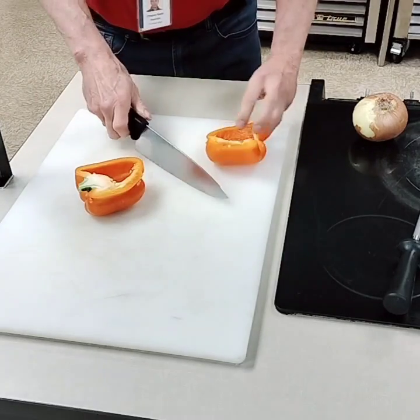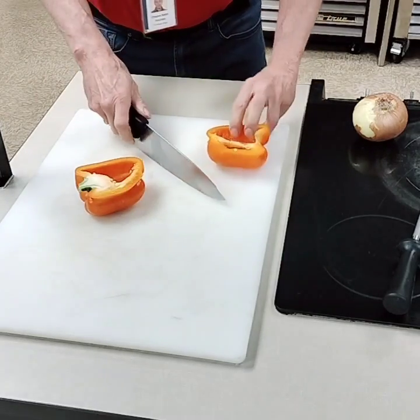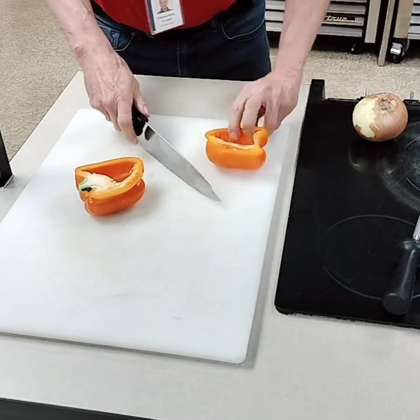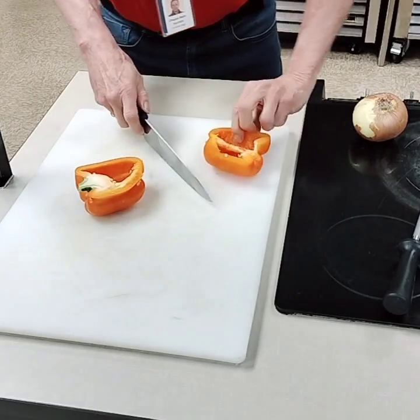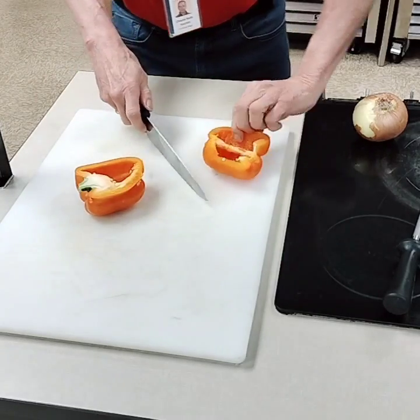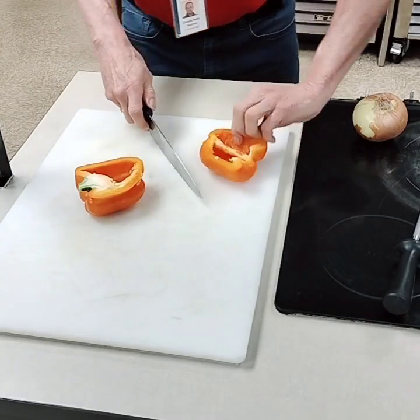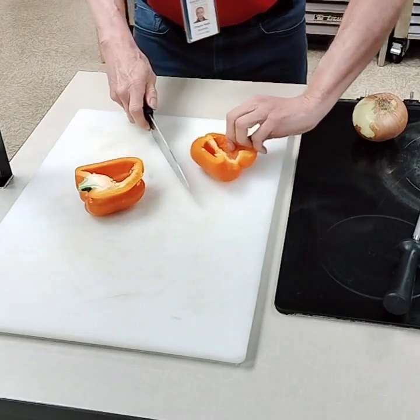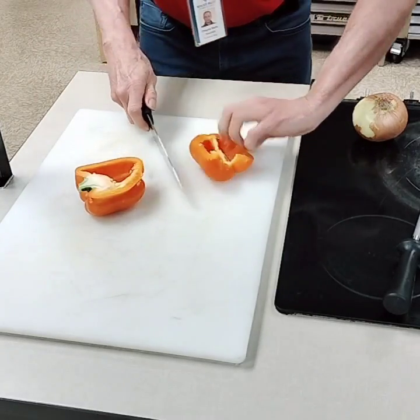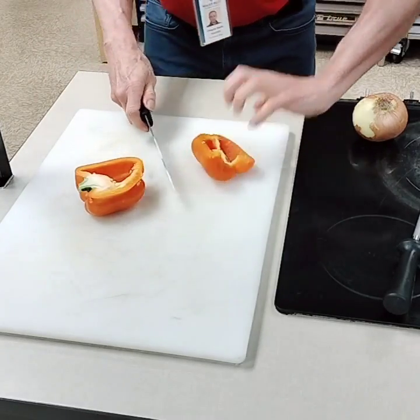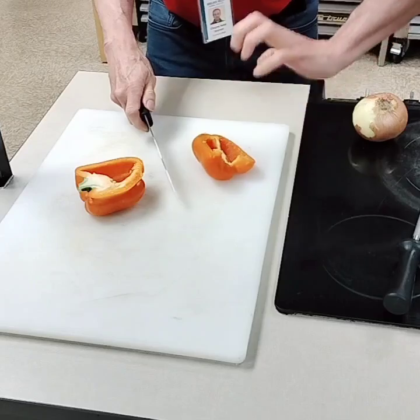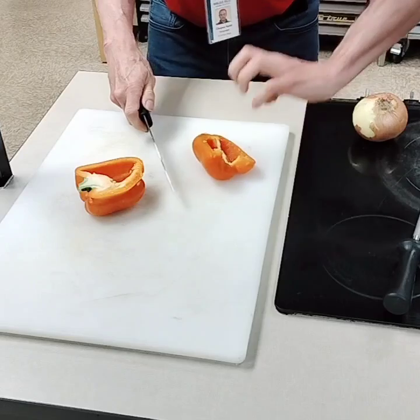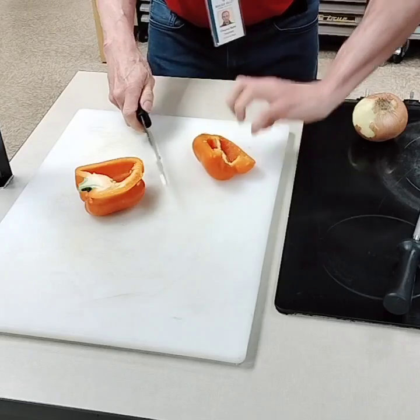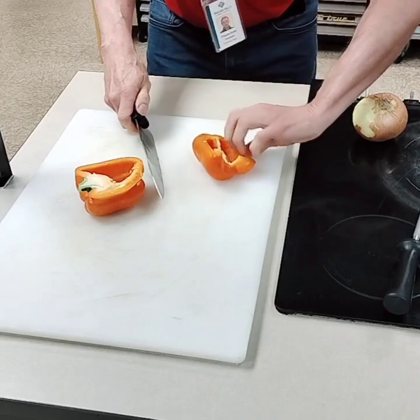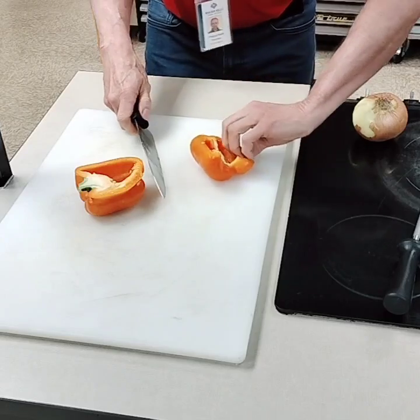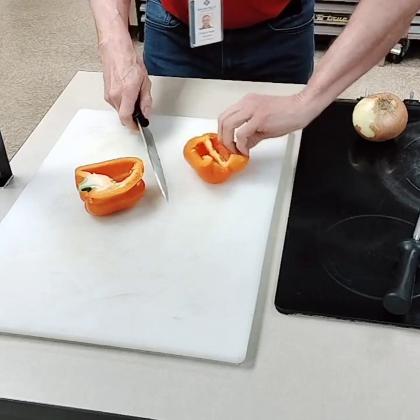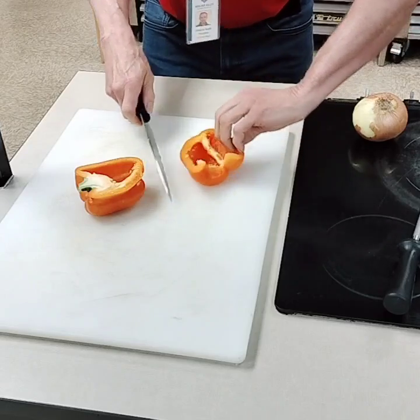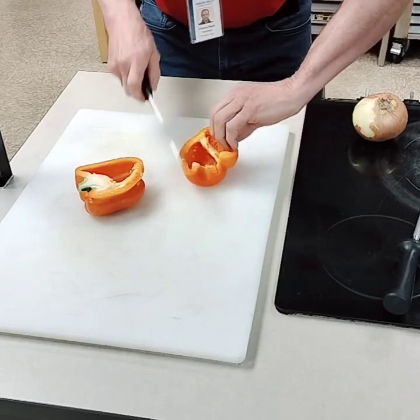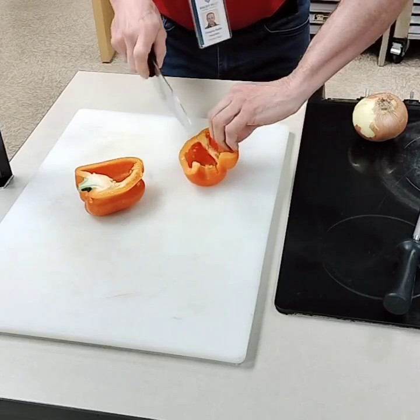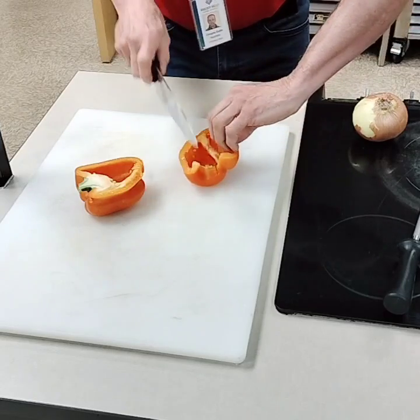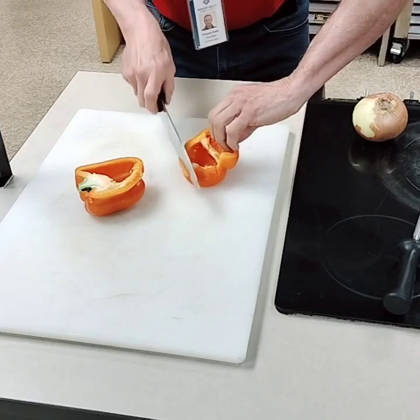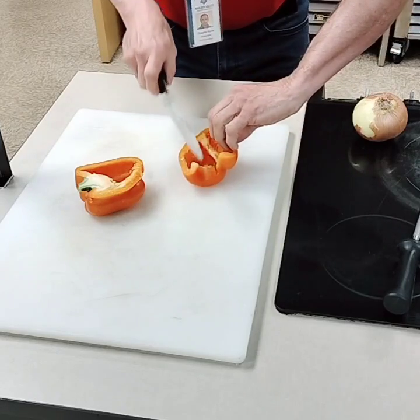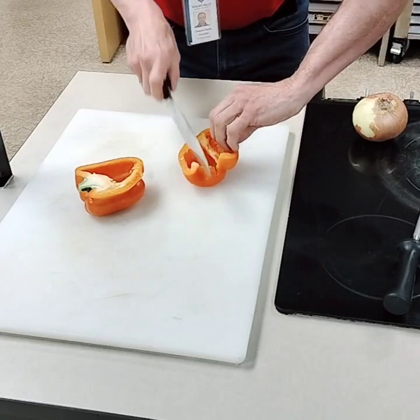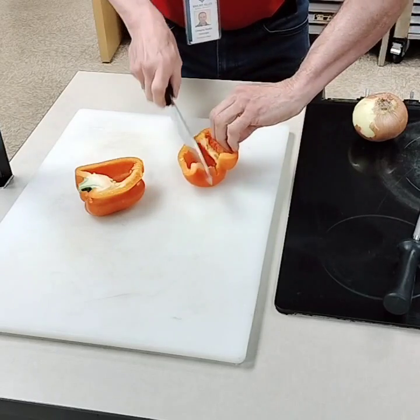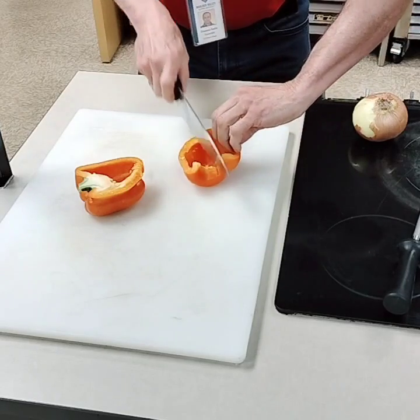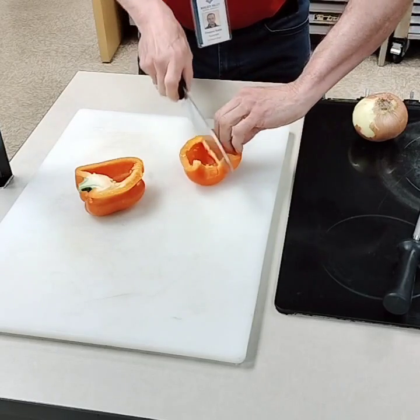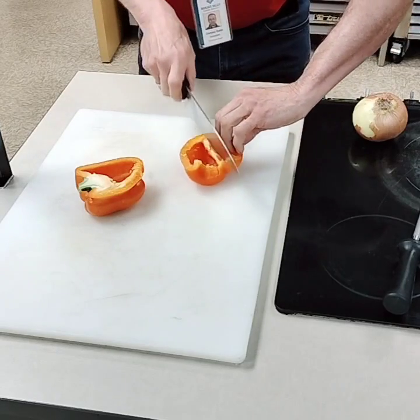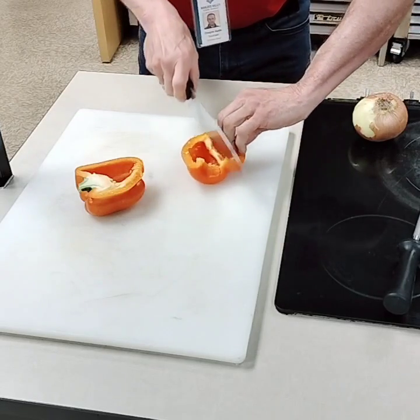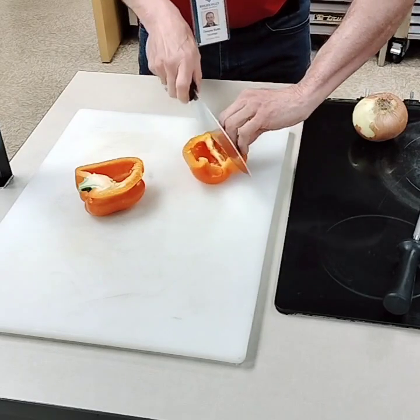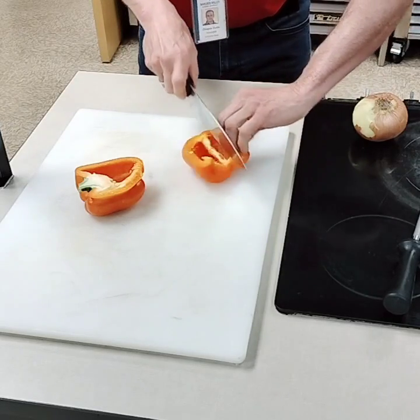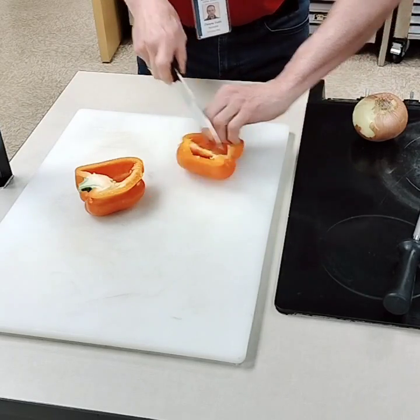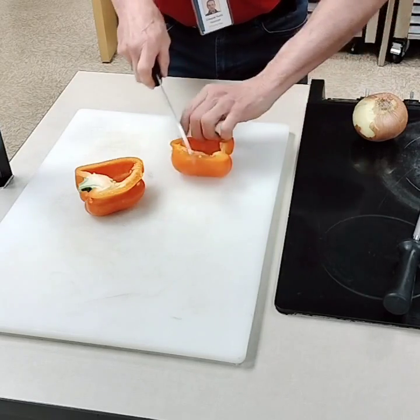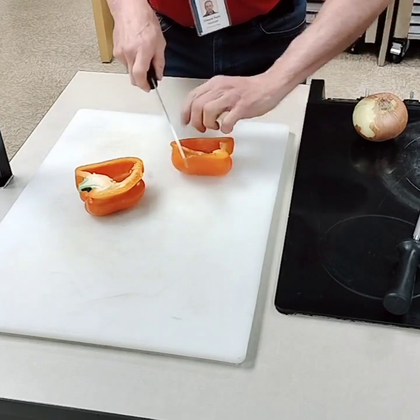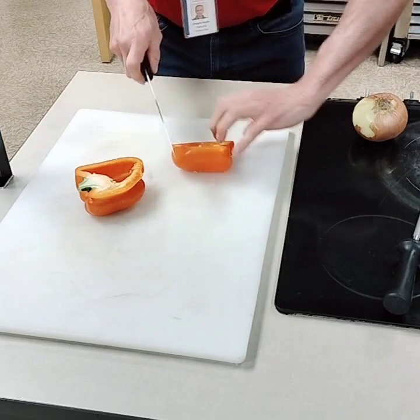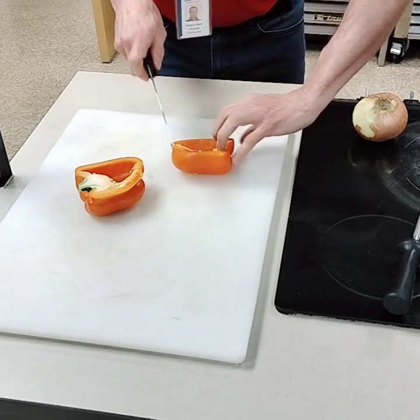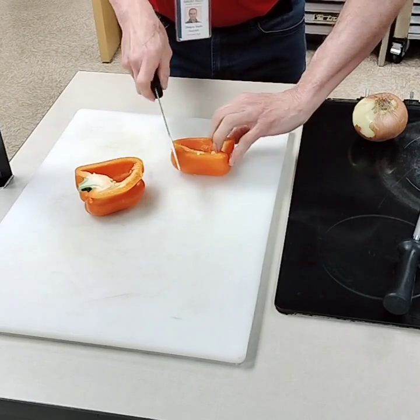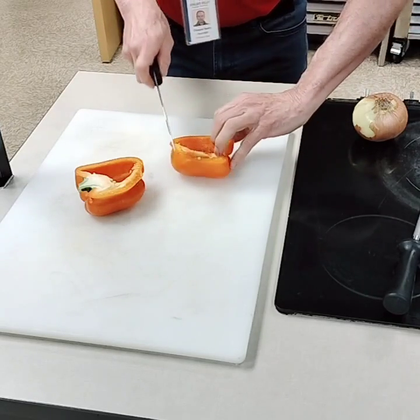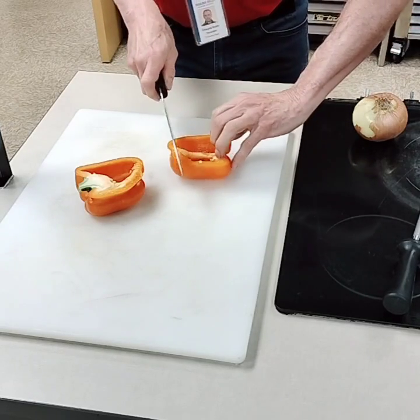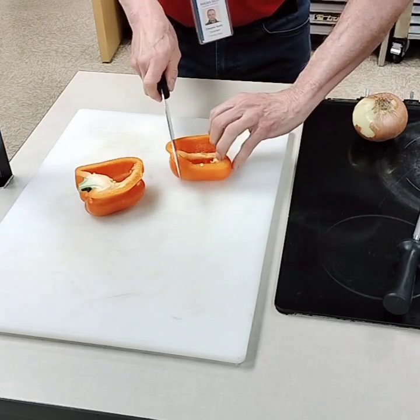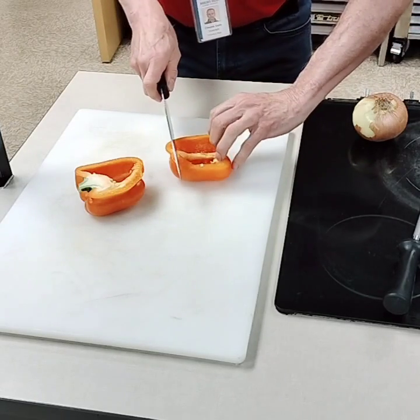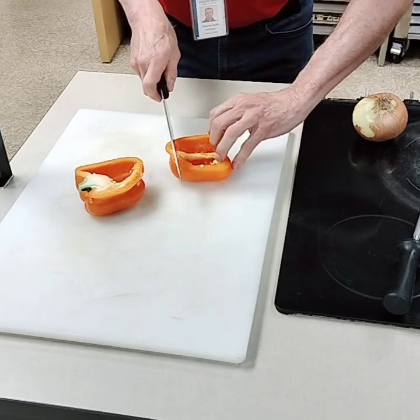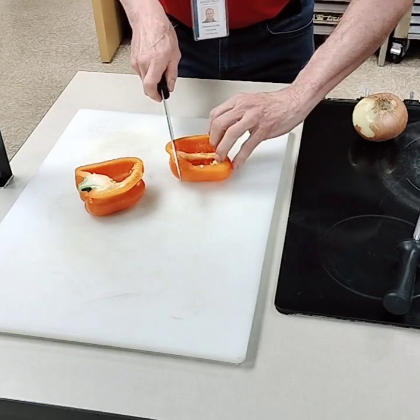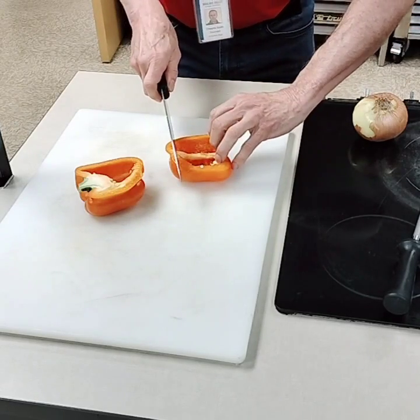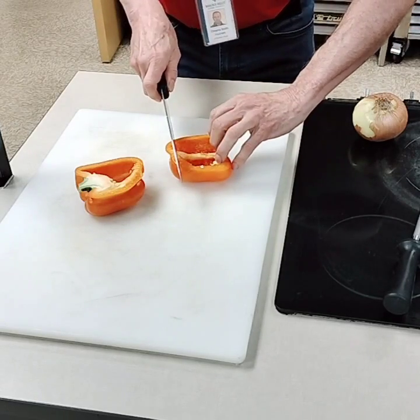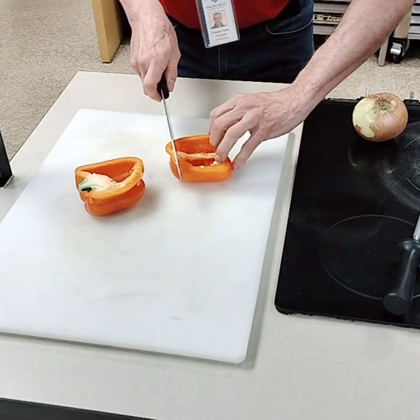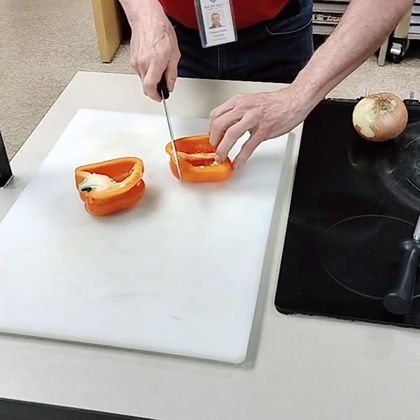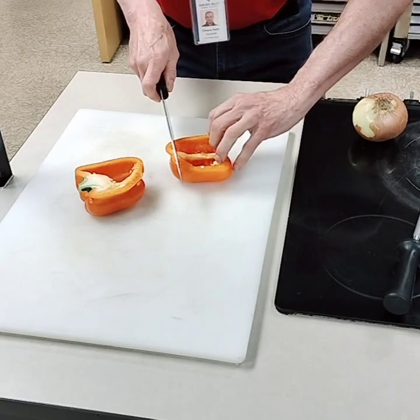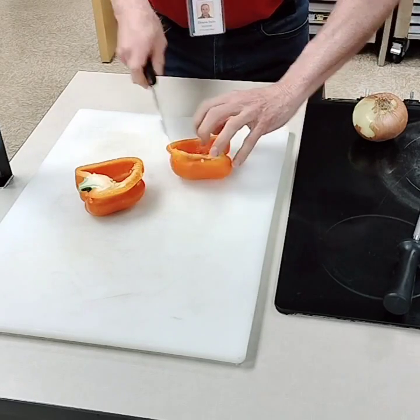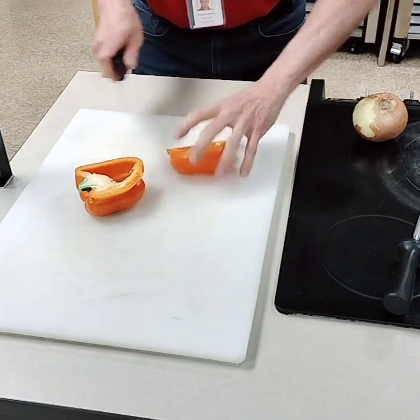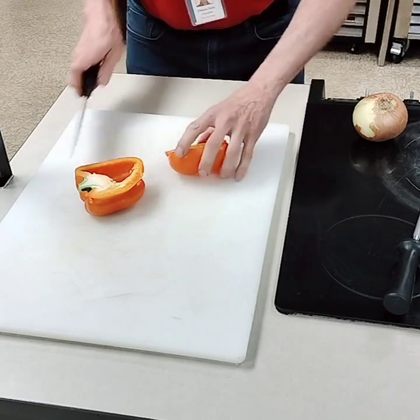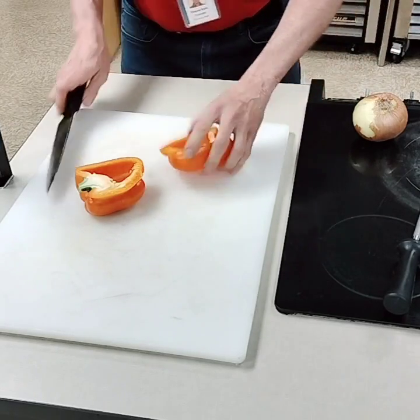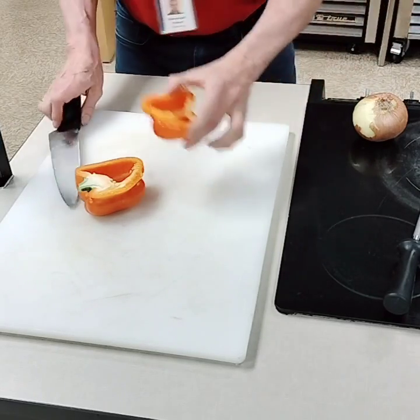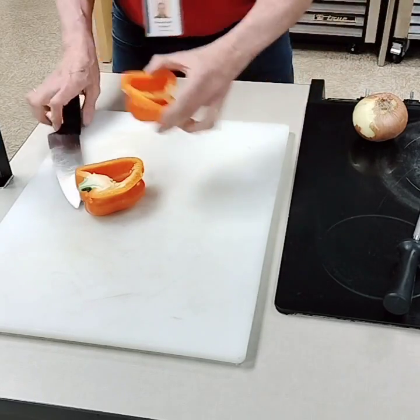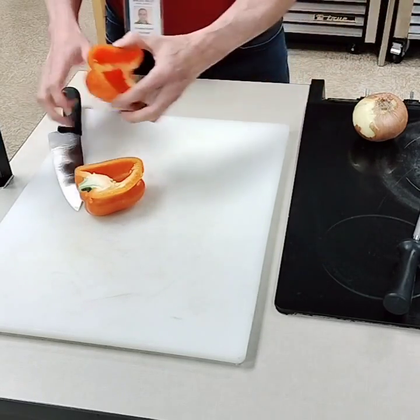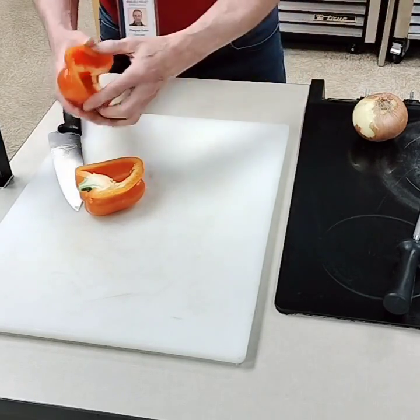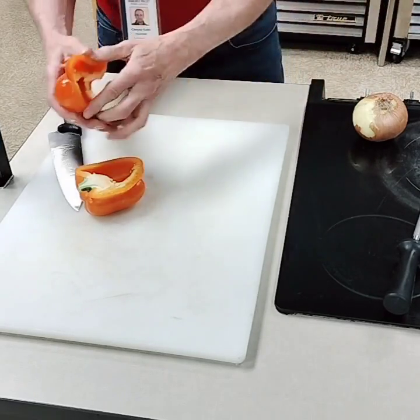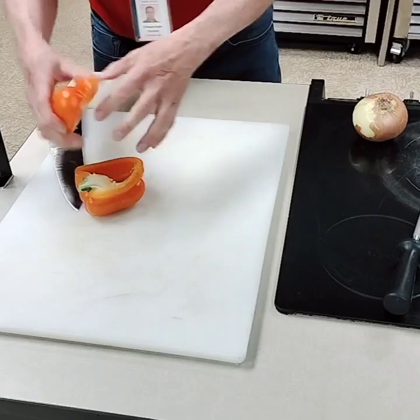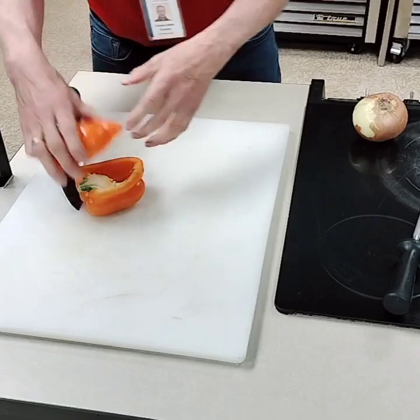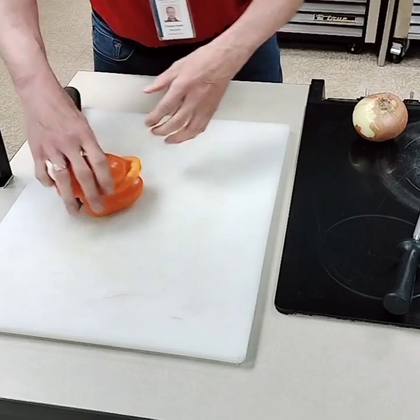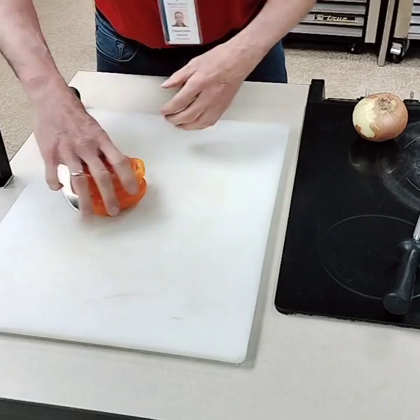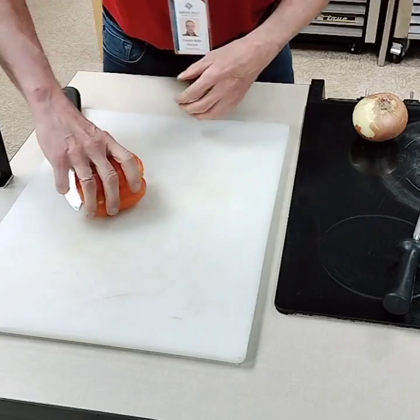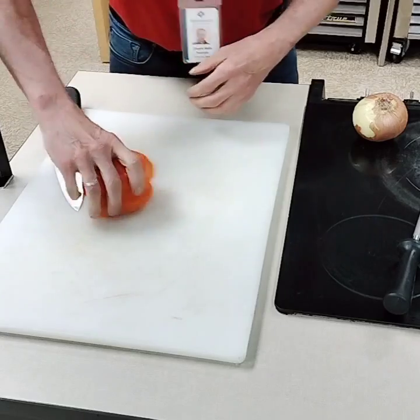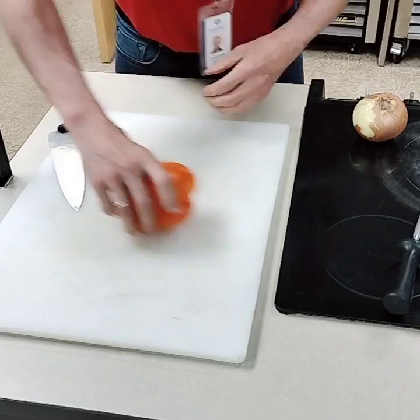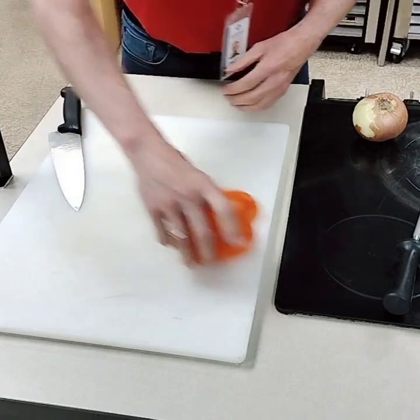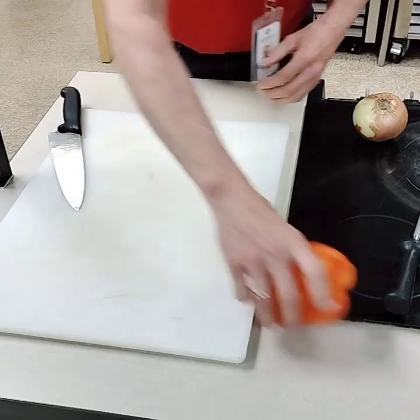At this stage, with a claw, come in and cut any old way you want.